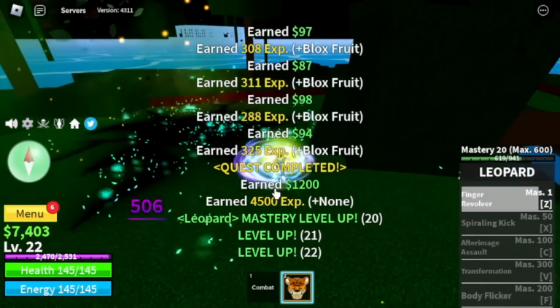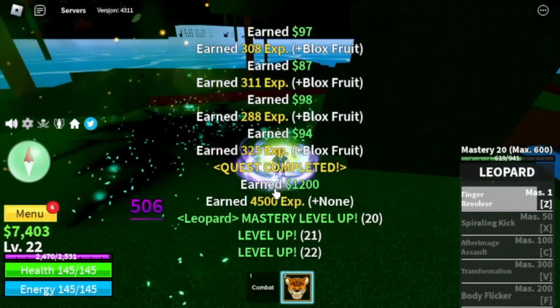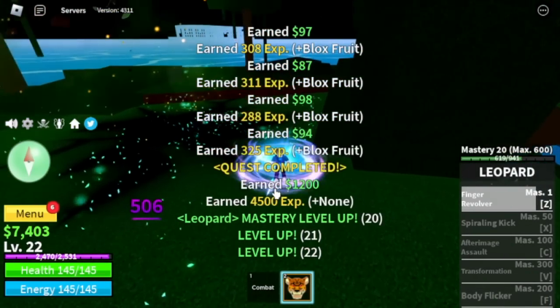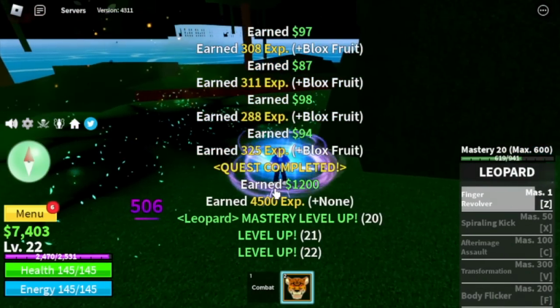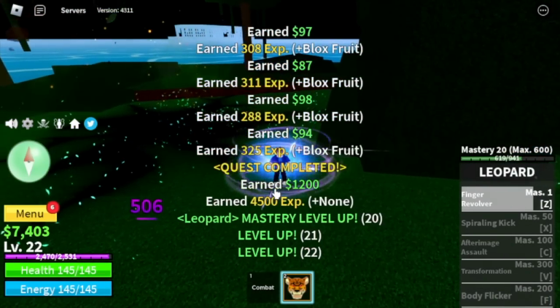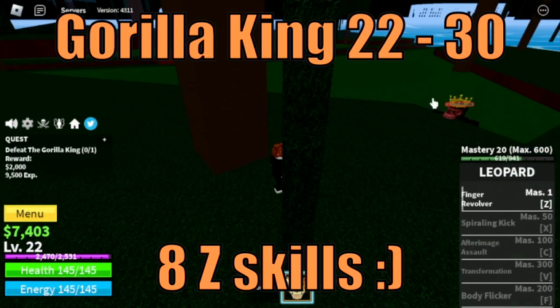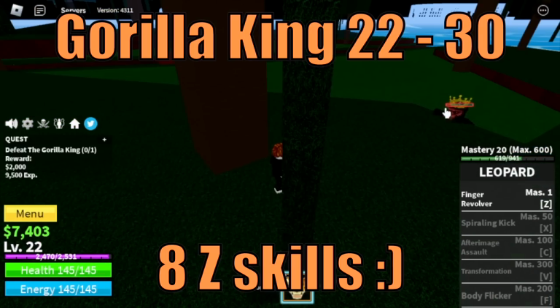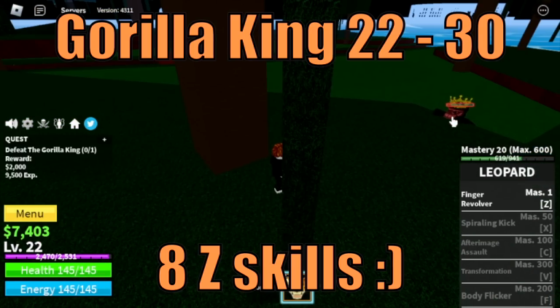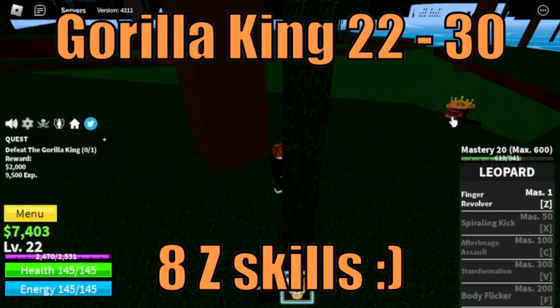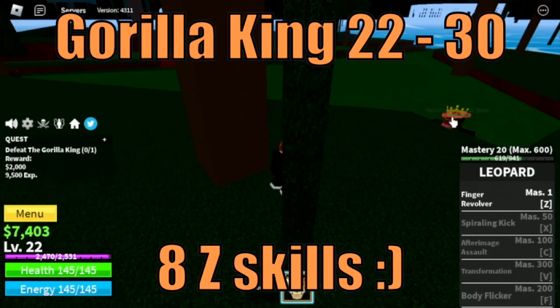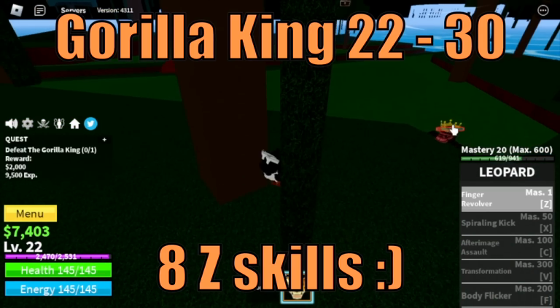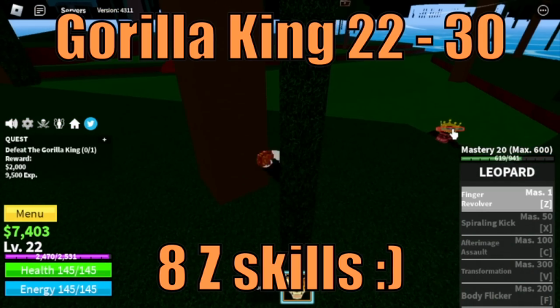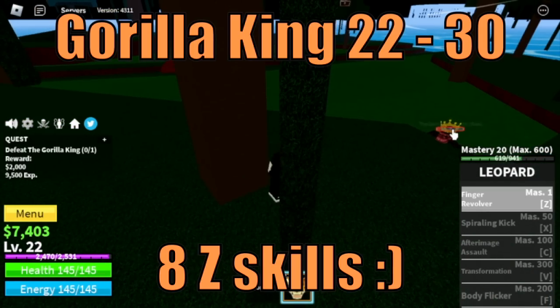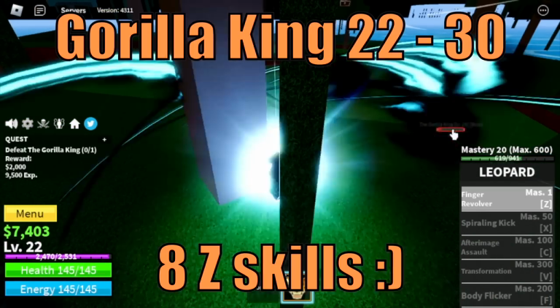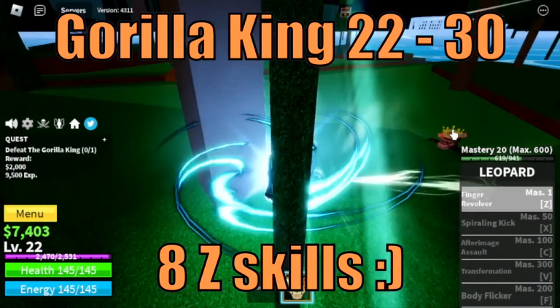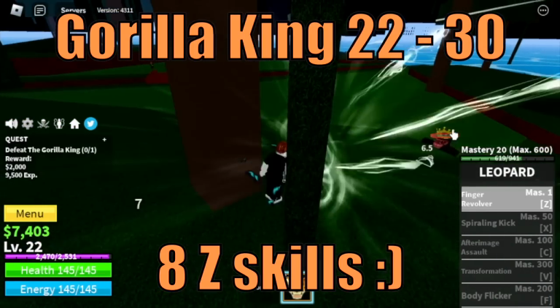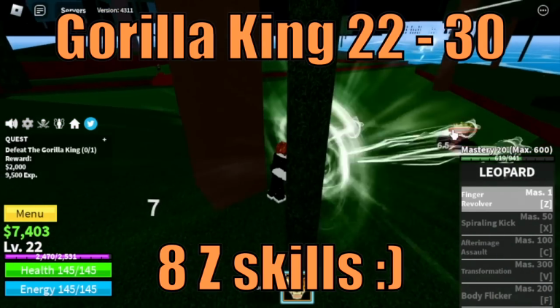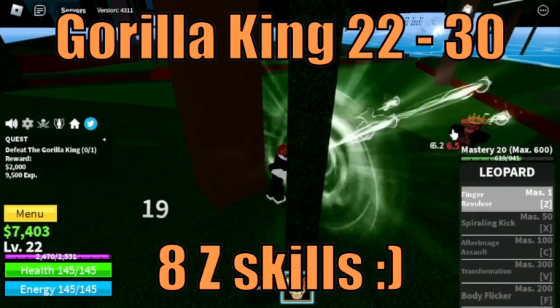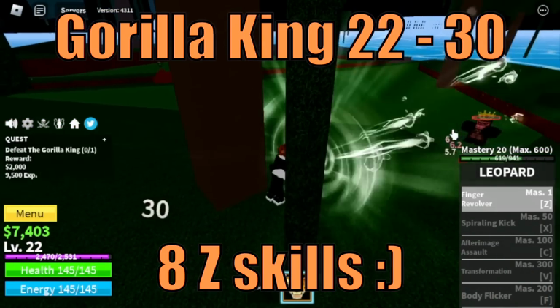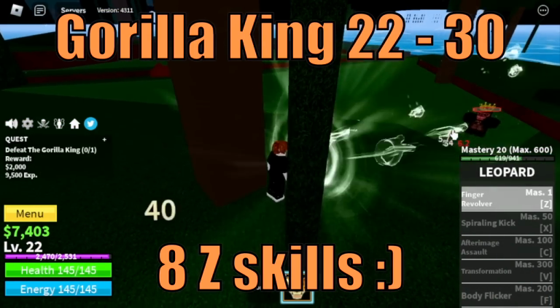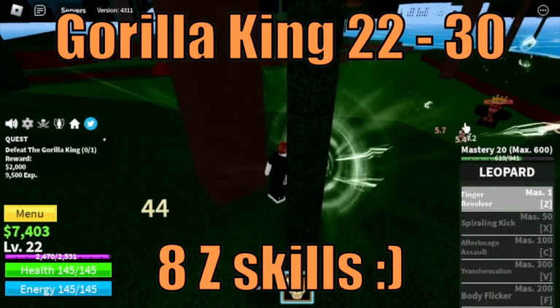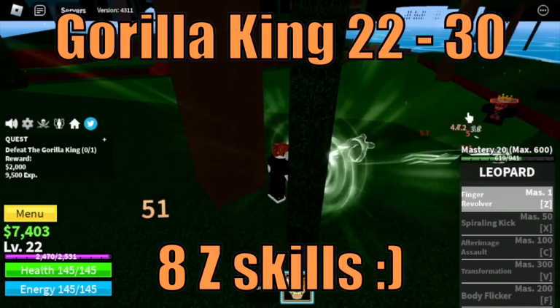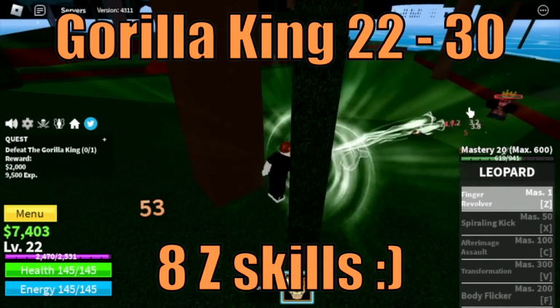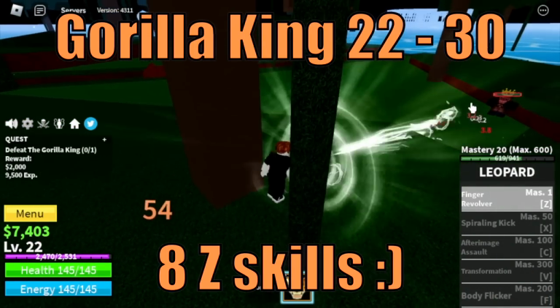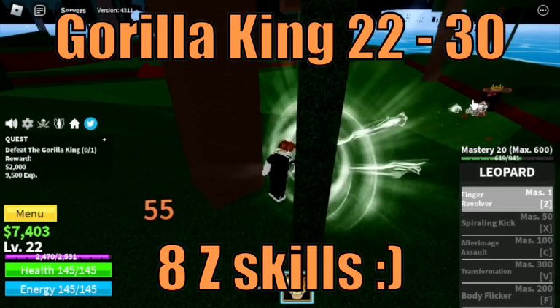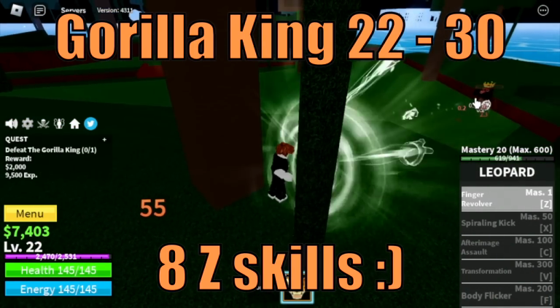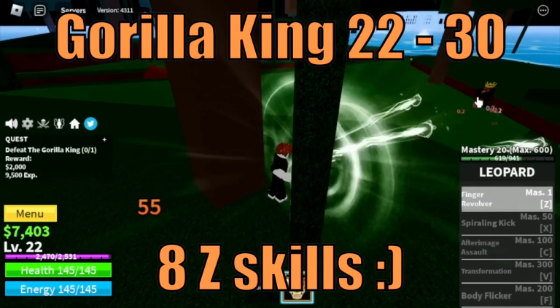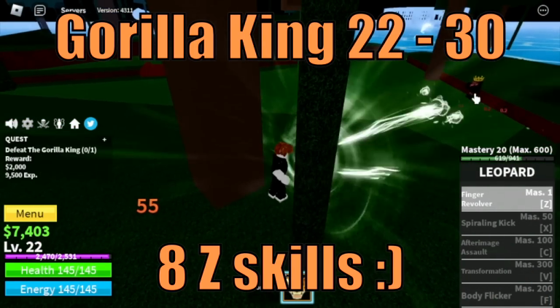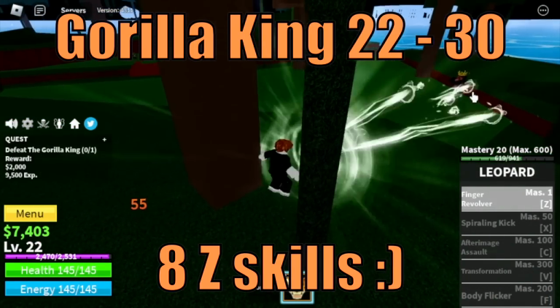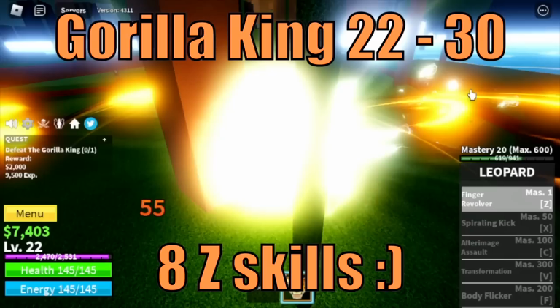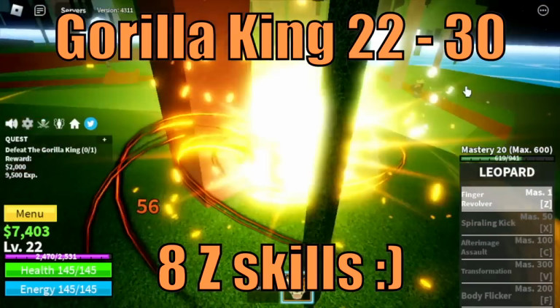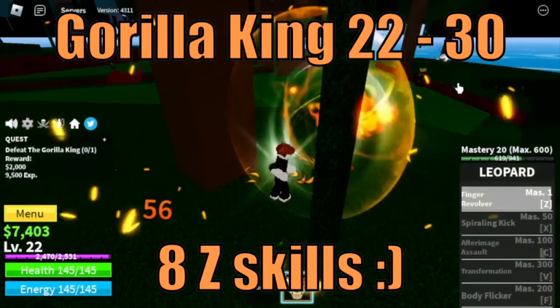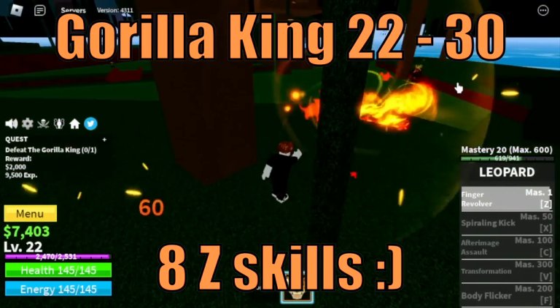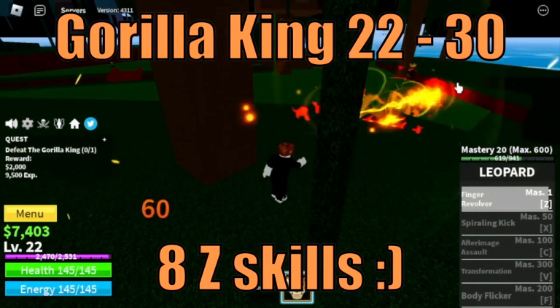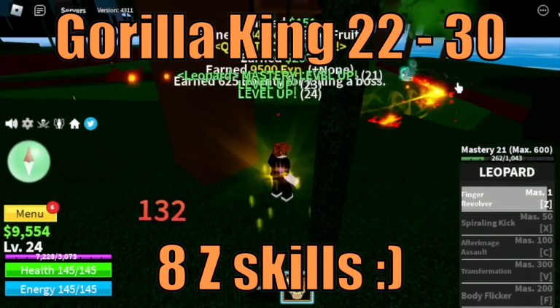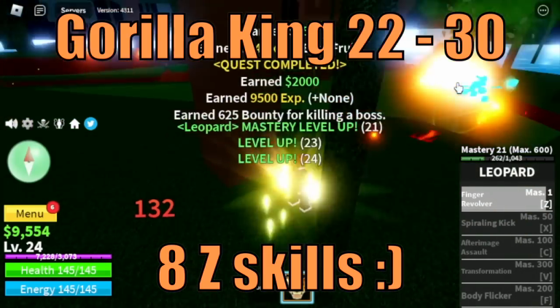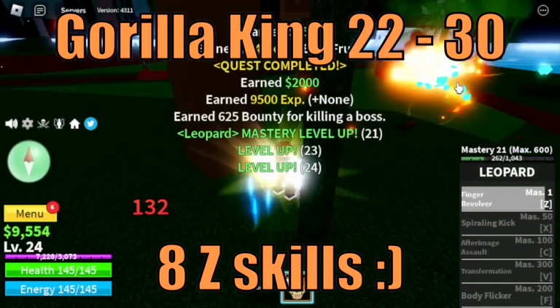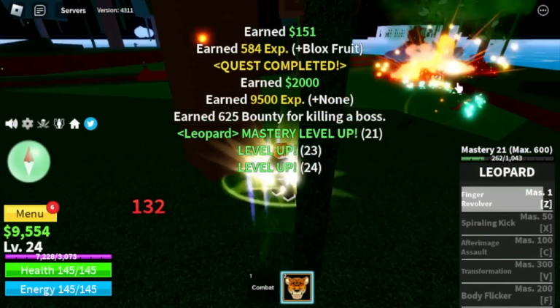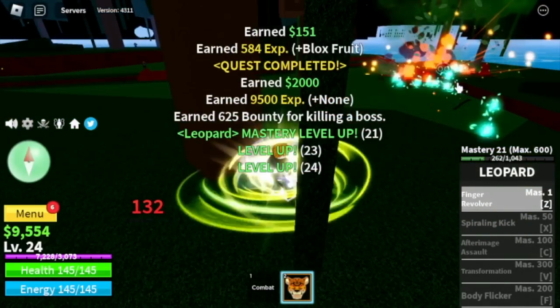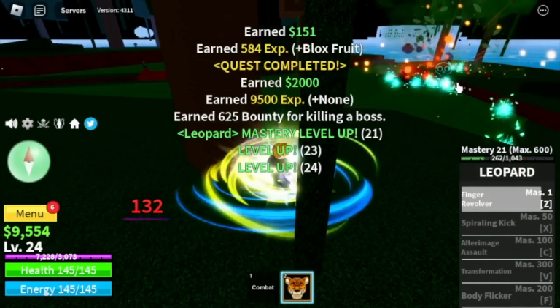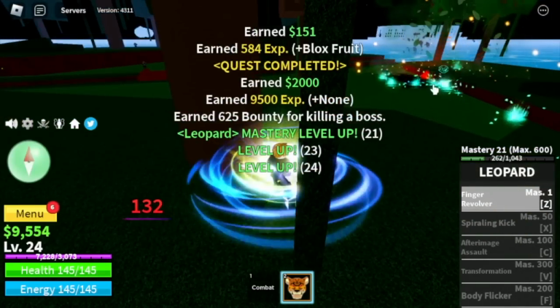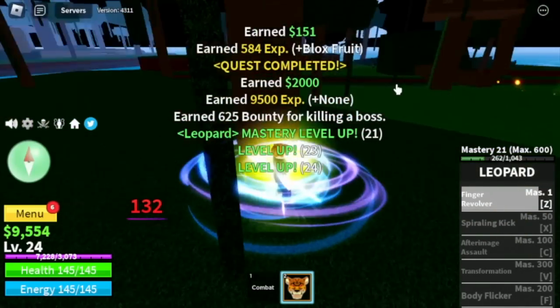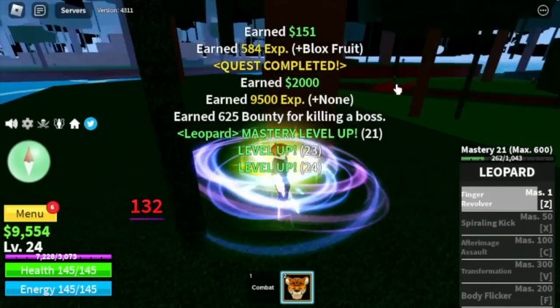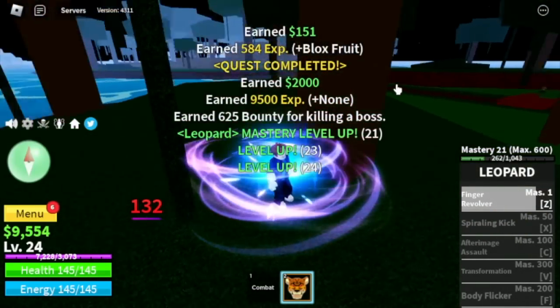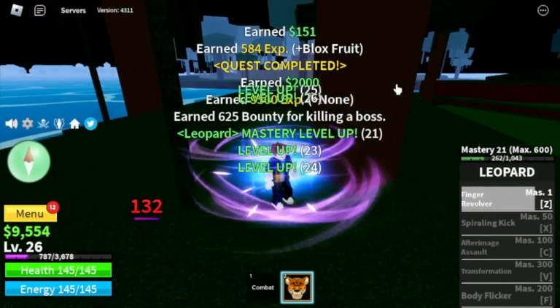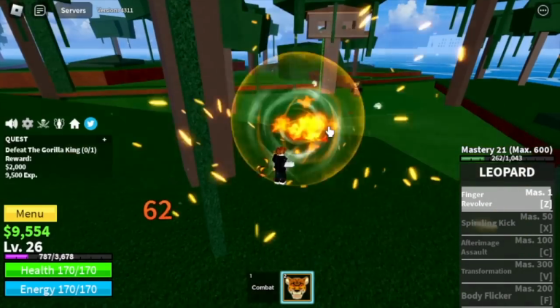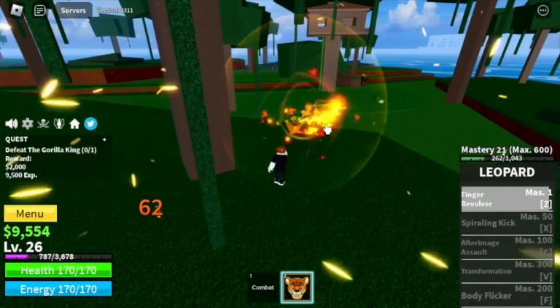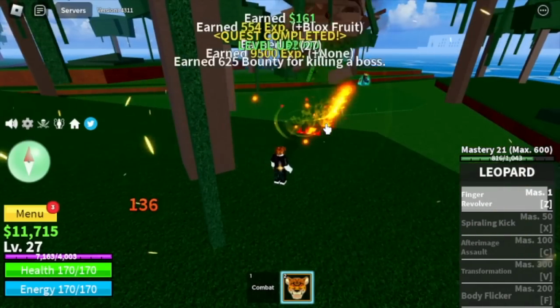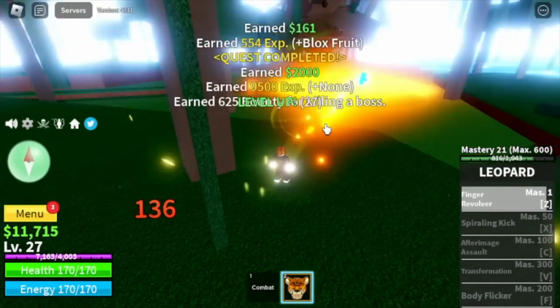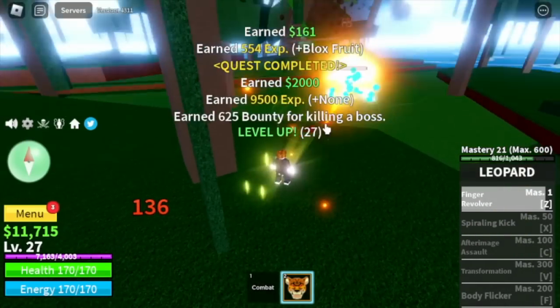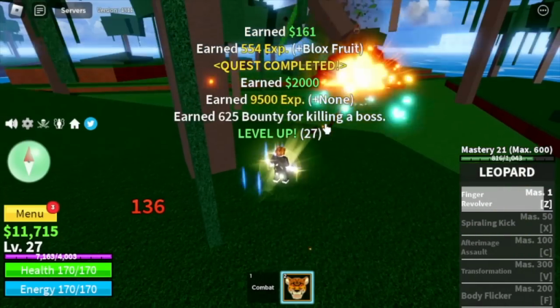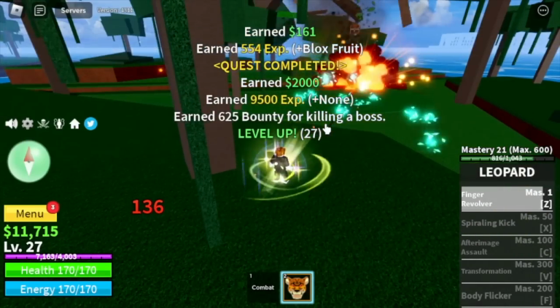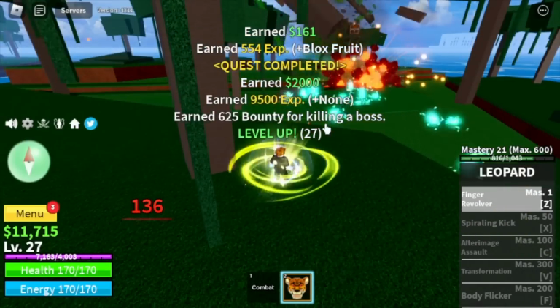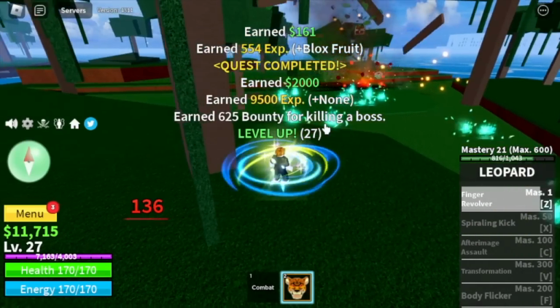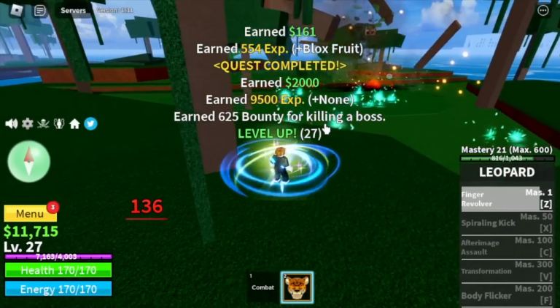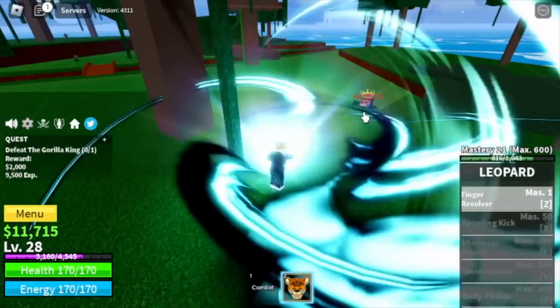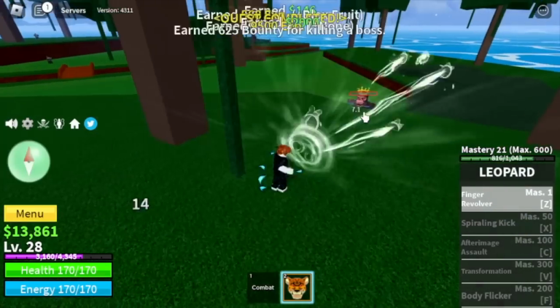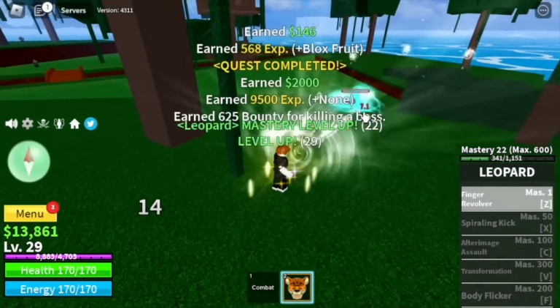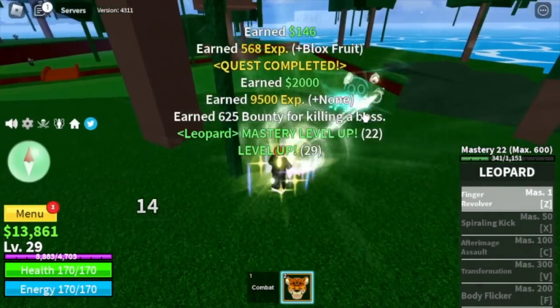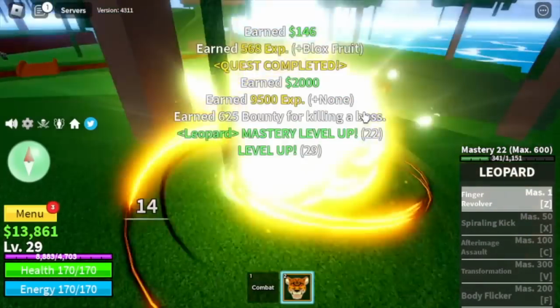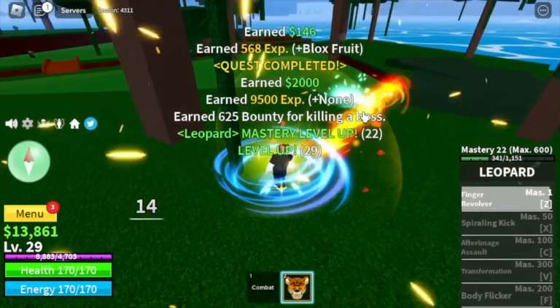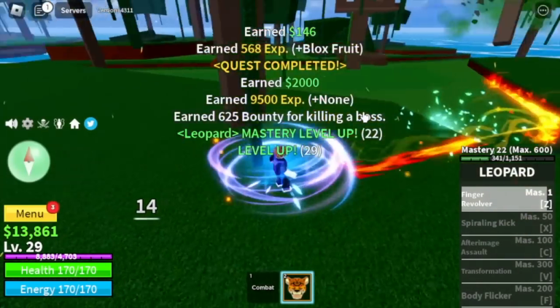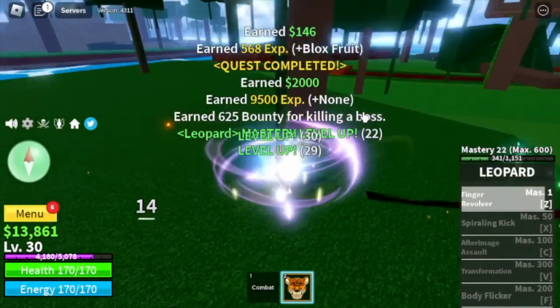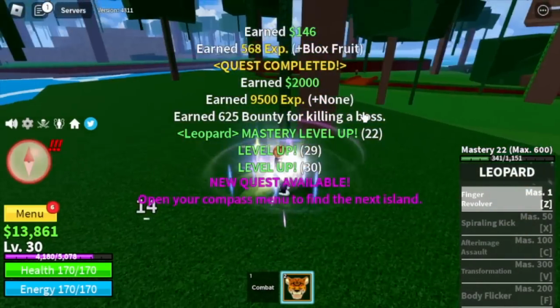You need at least 8 Z skills to defeat the Gorilla King. Target level here is level 30.